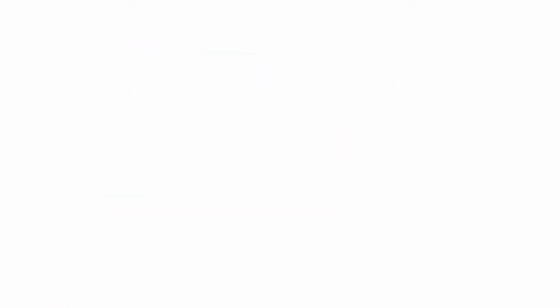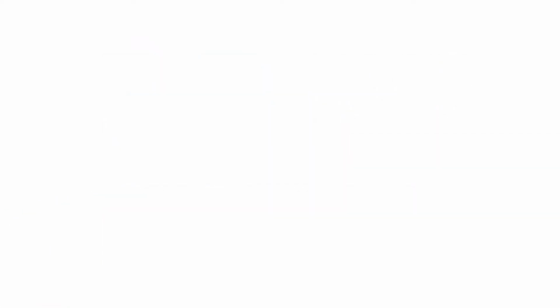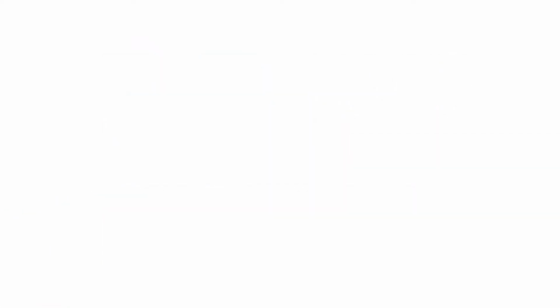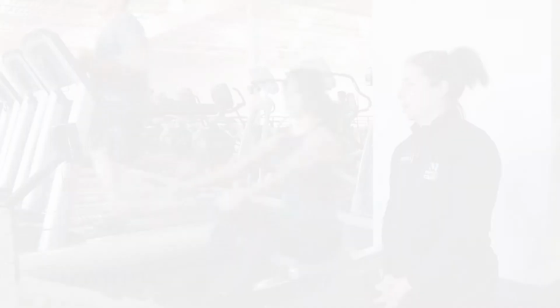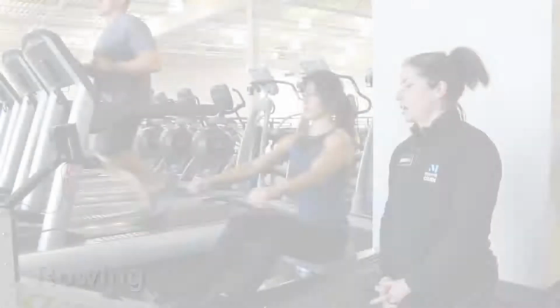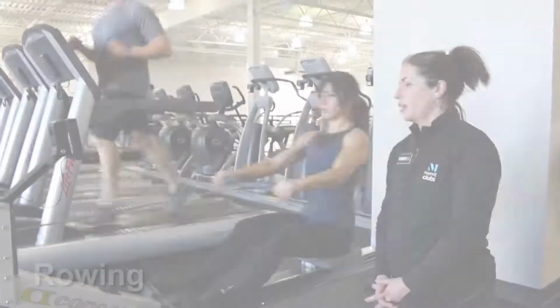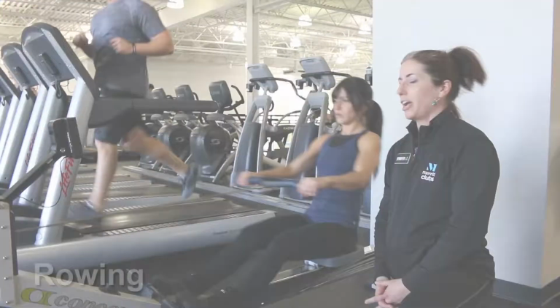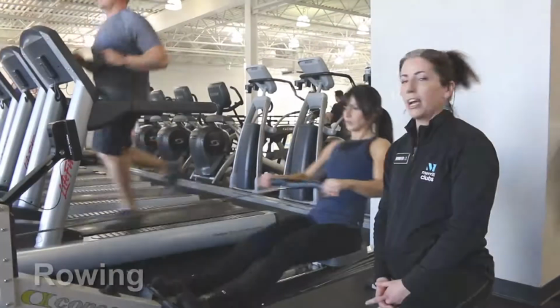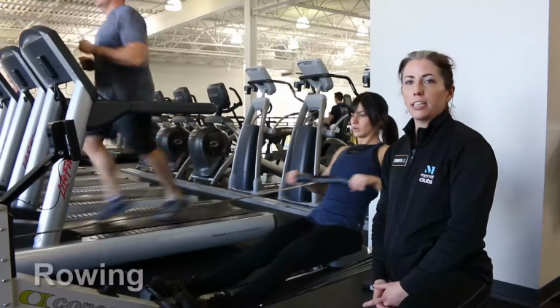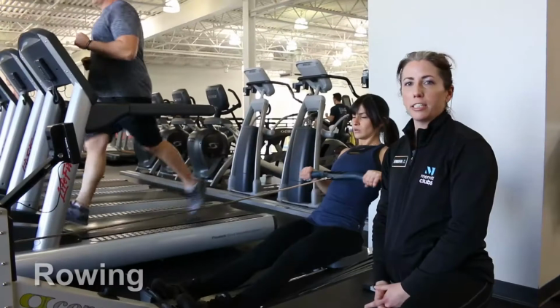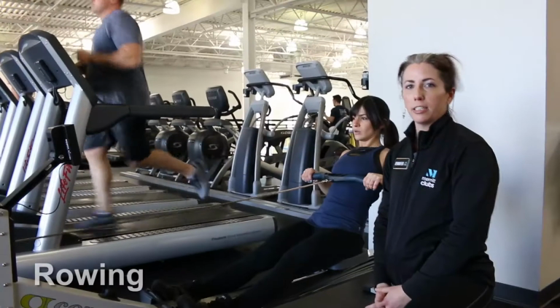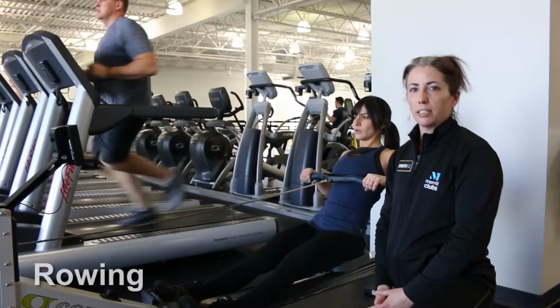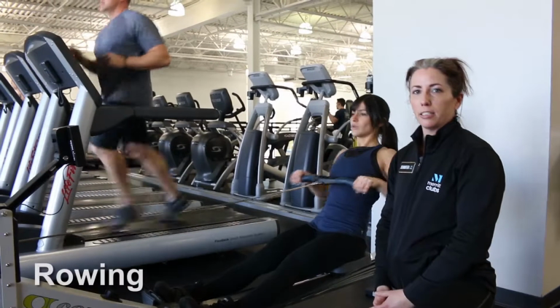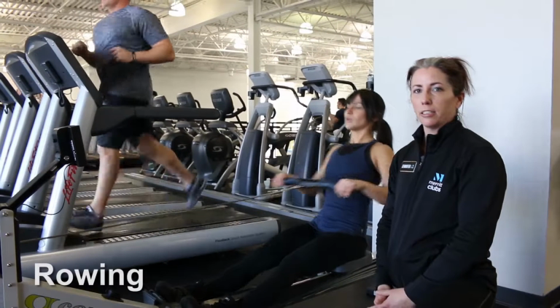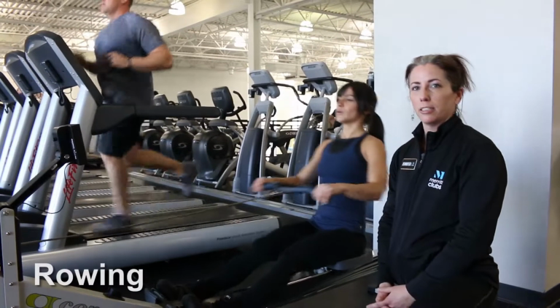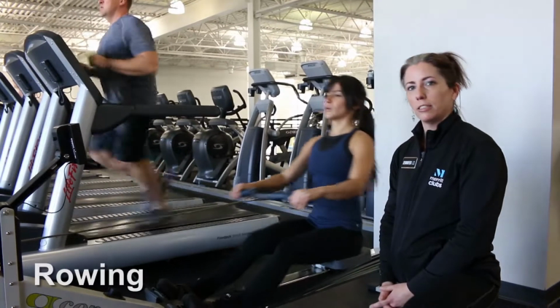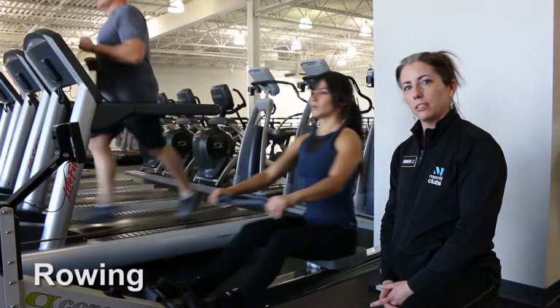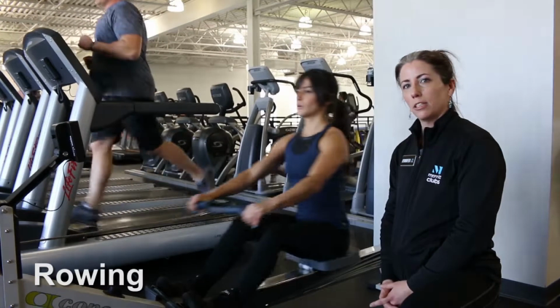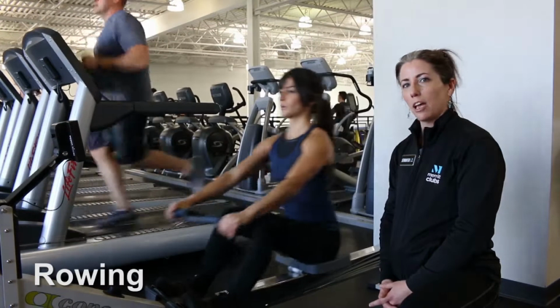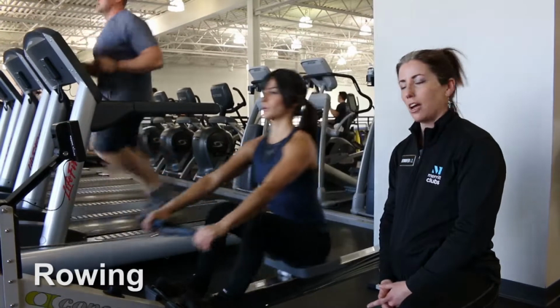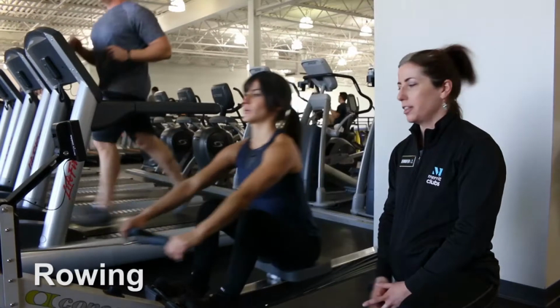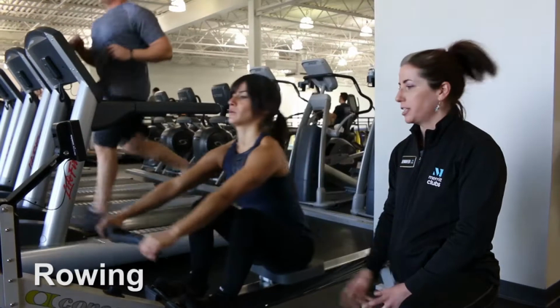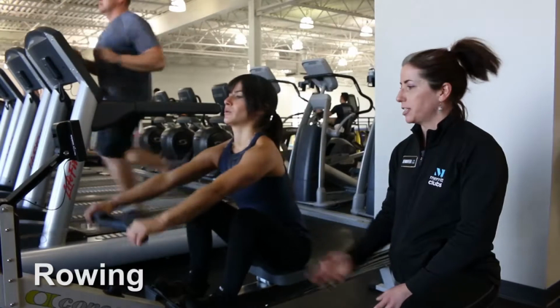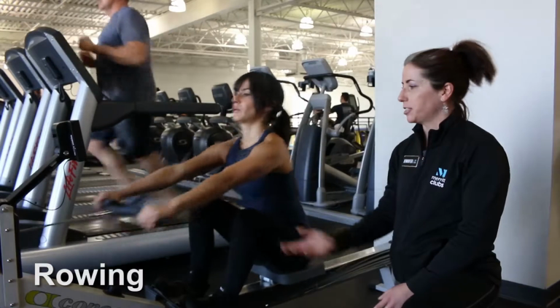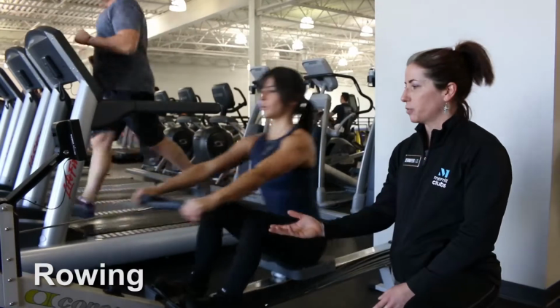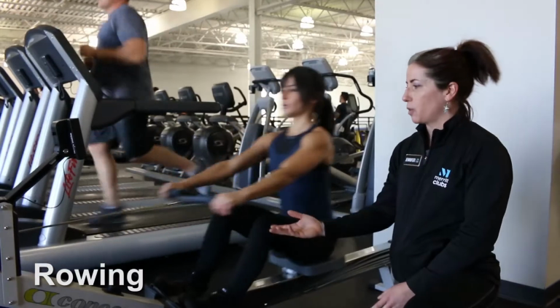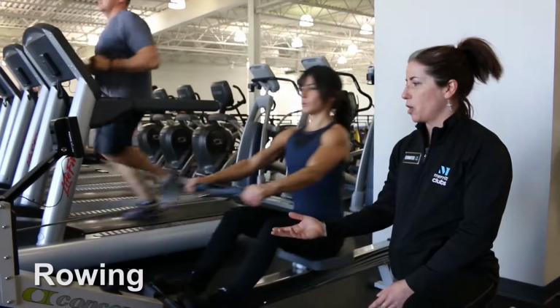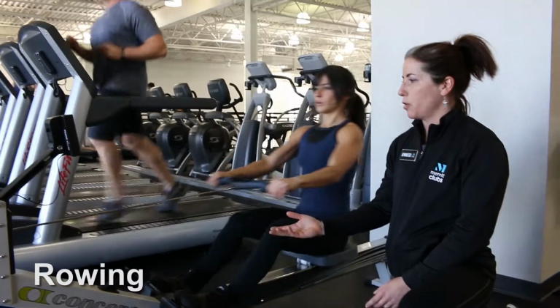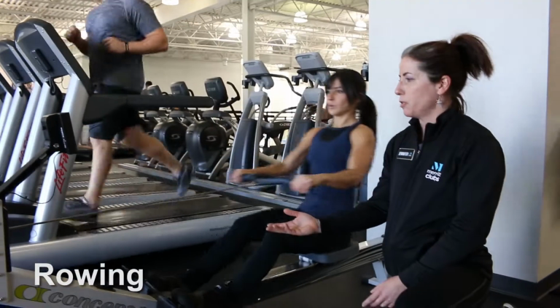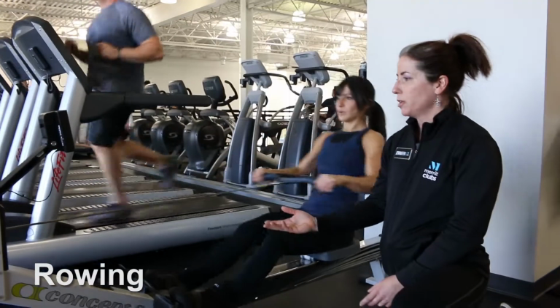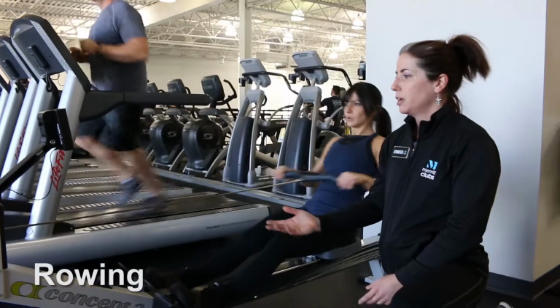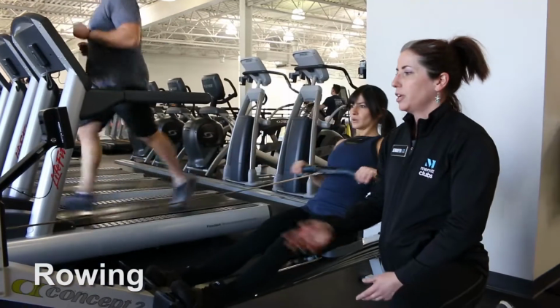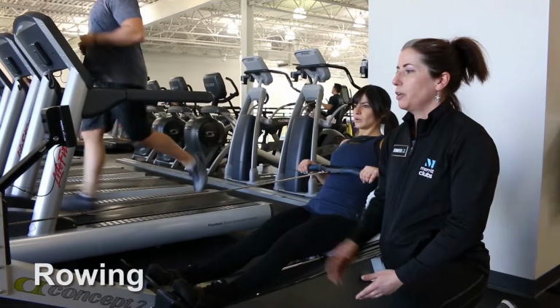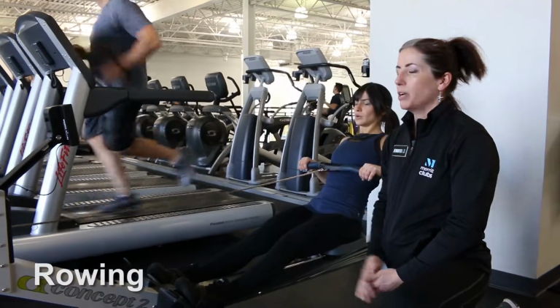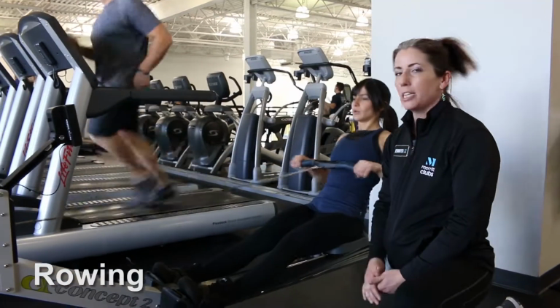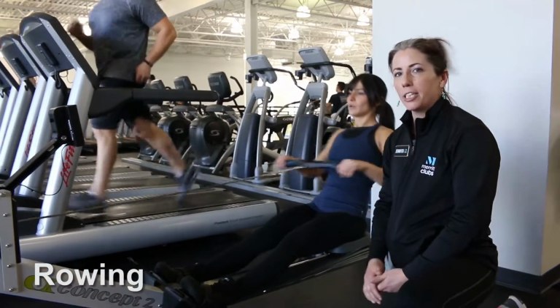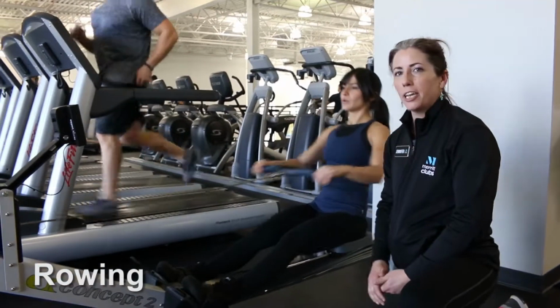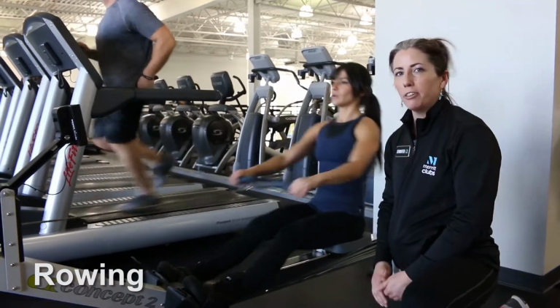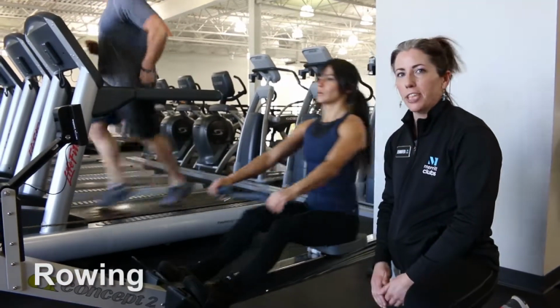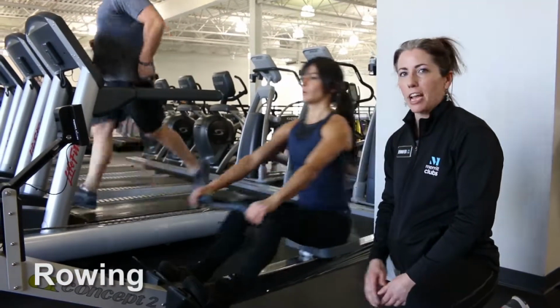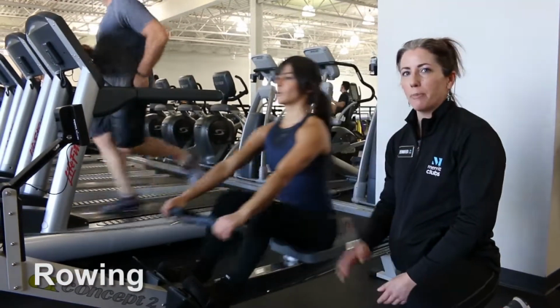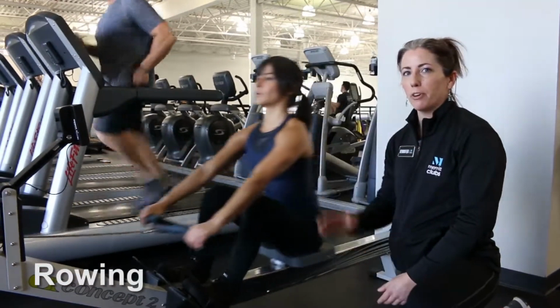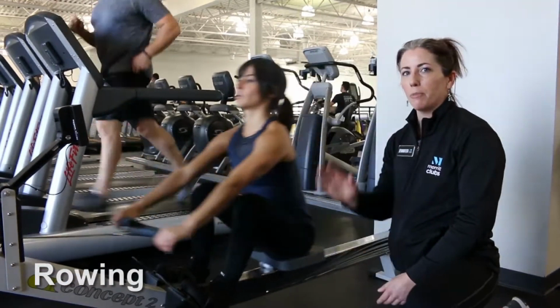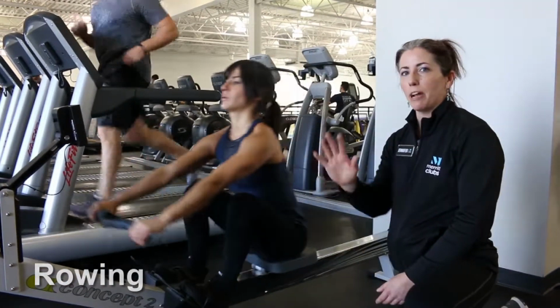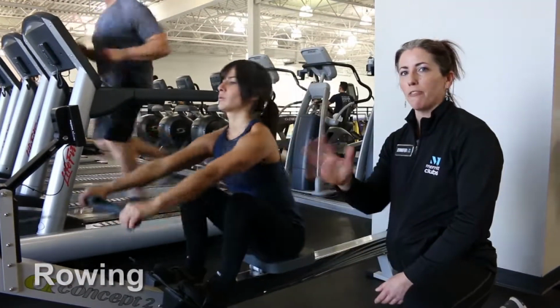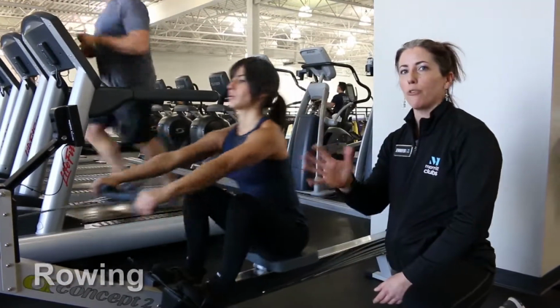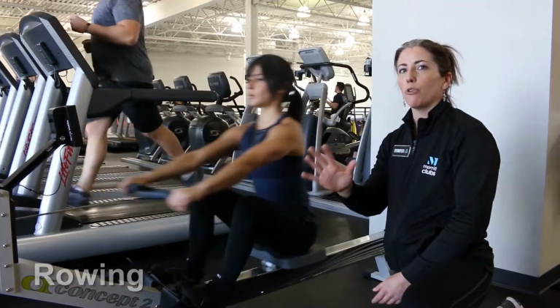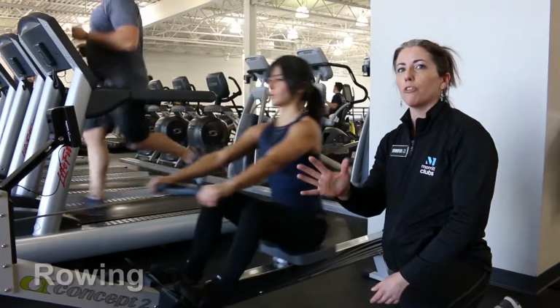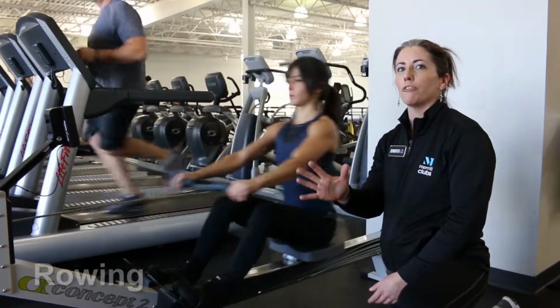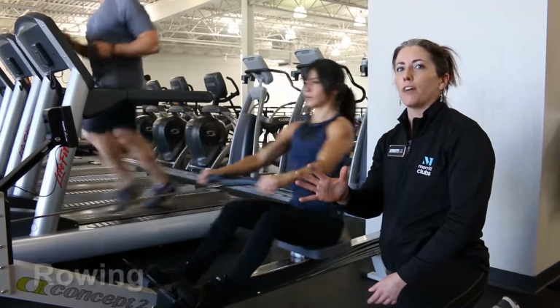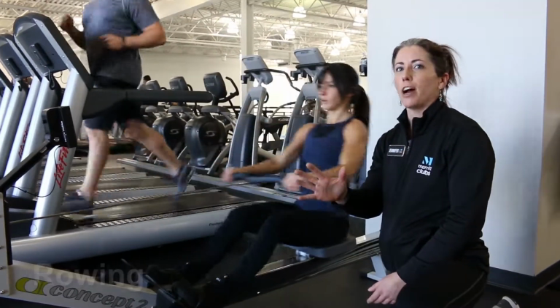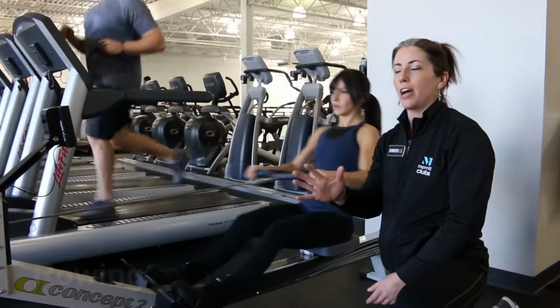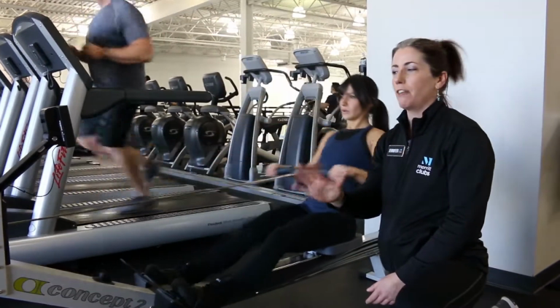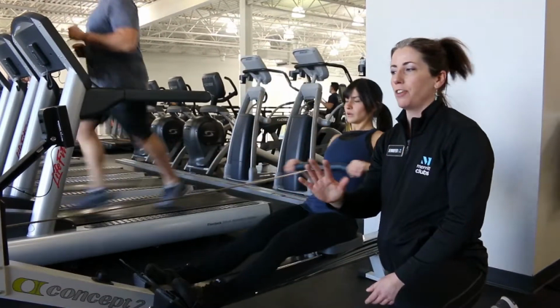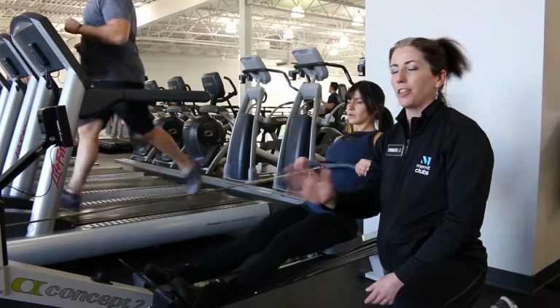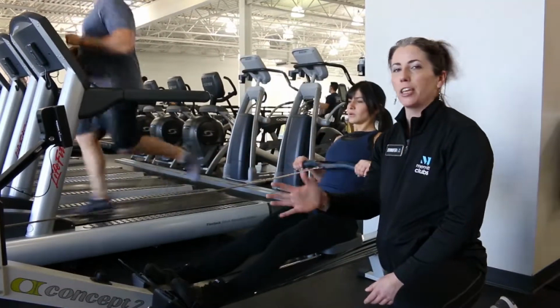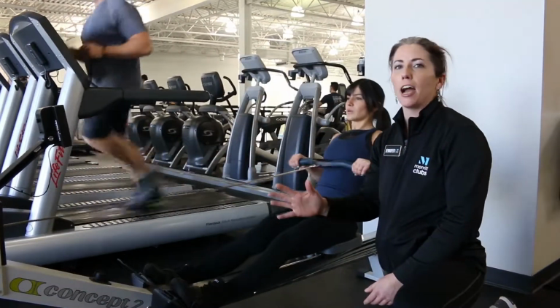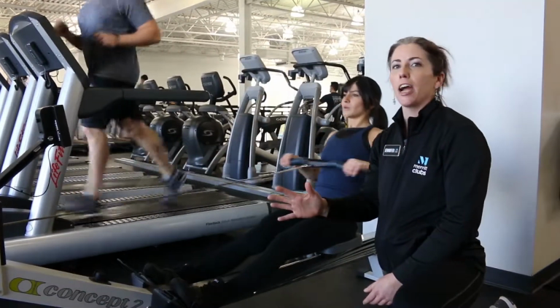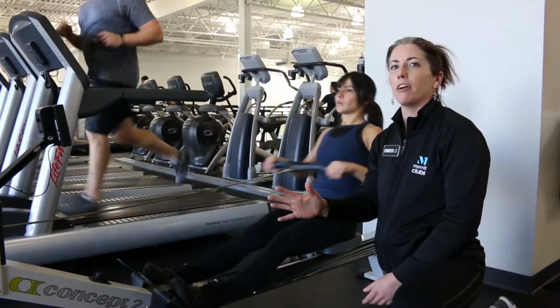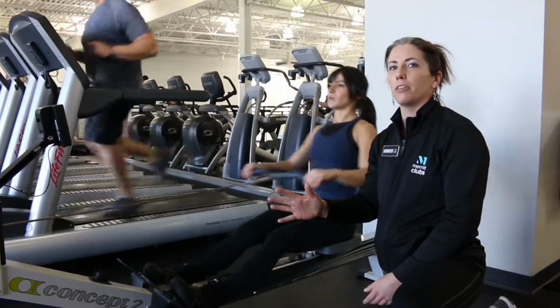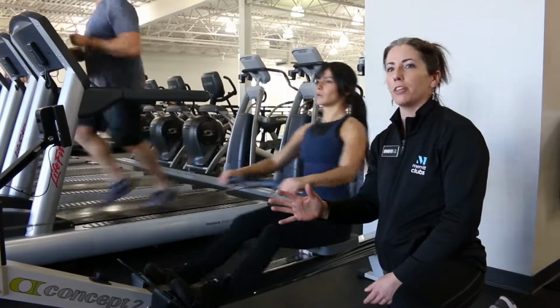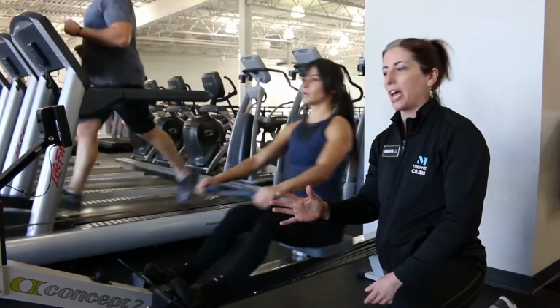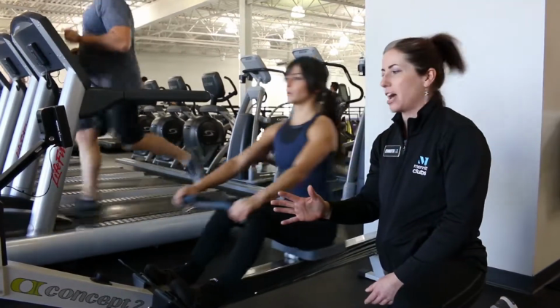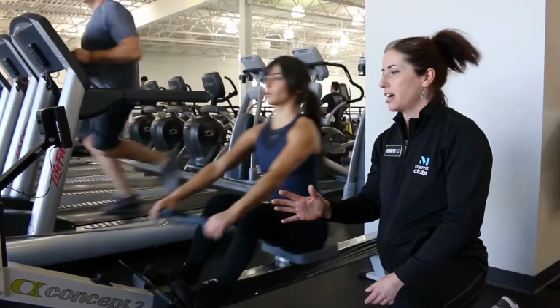Hi guys. This is the row. You want to set your damper at about a four or five, nothing higher than that.